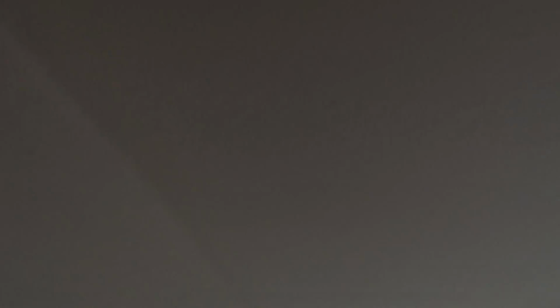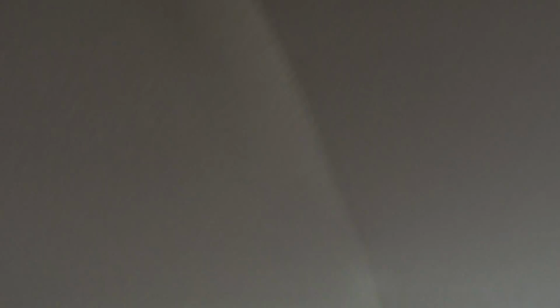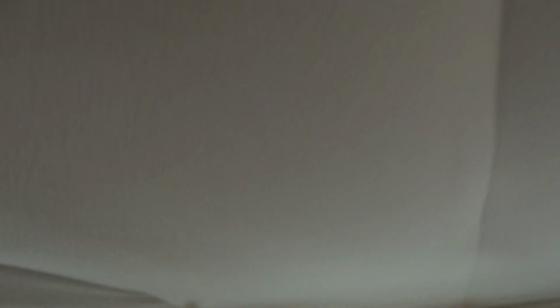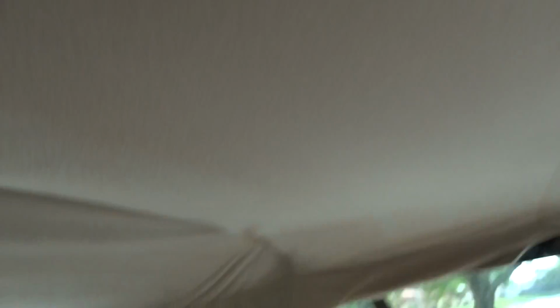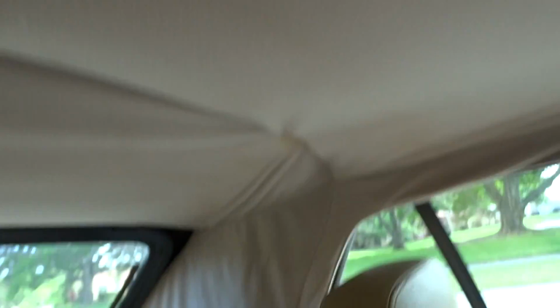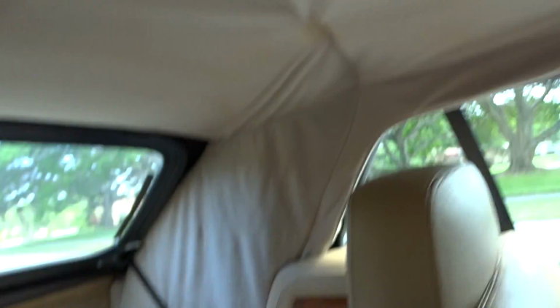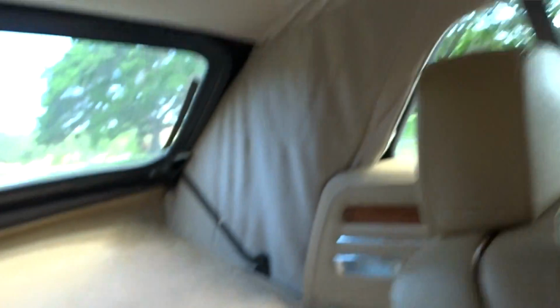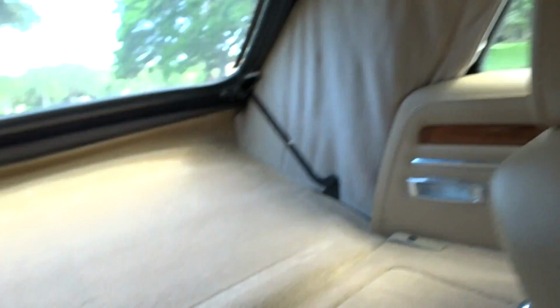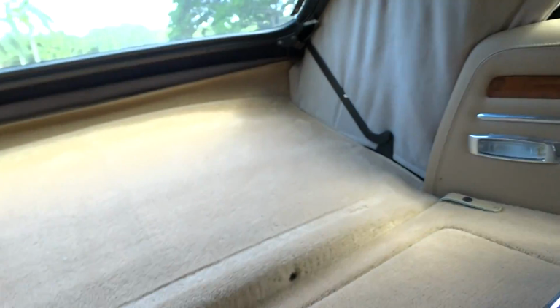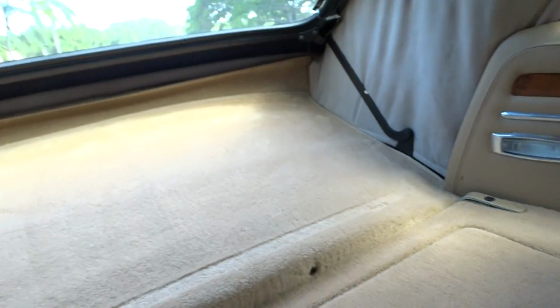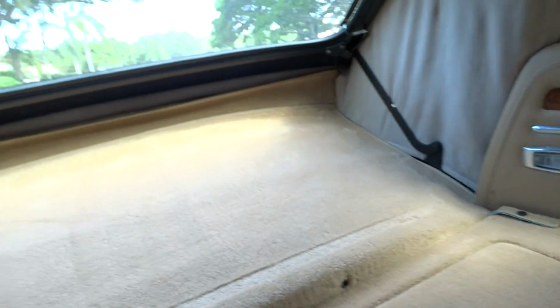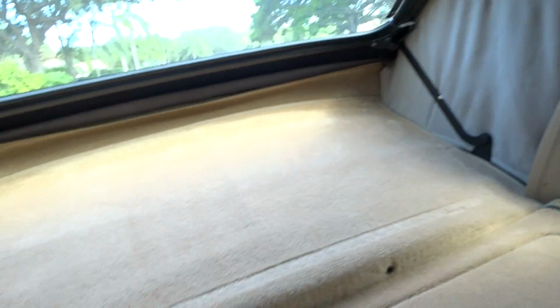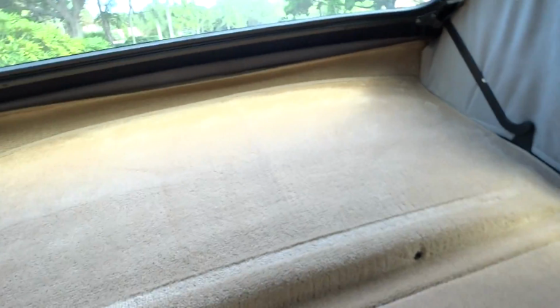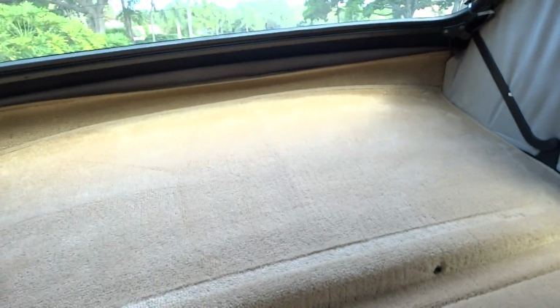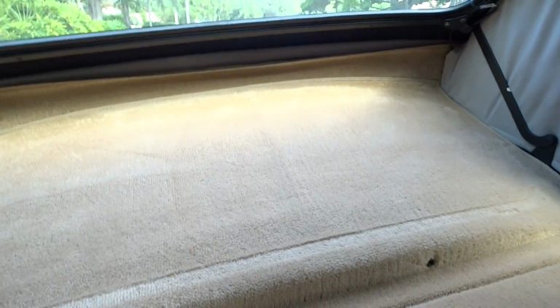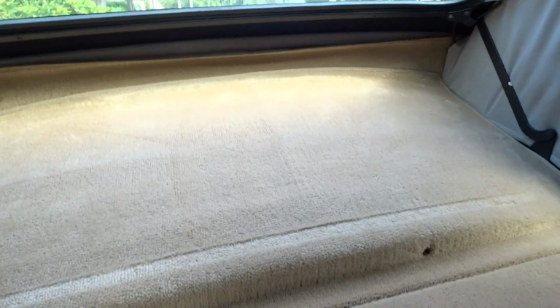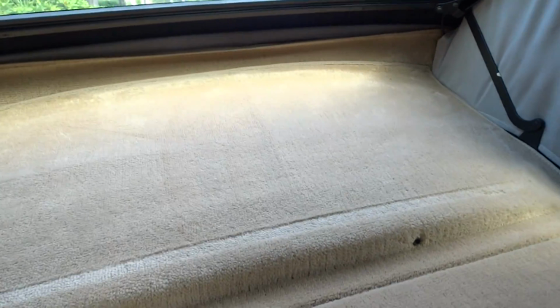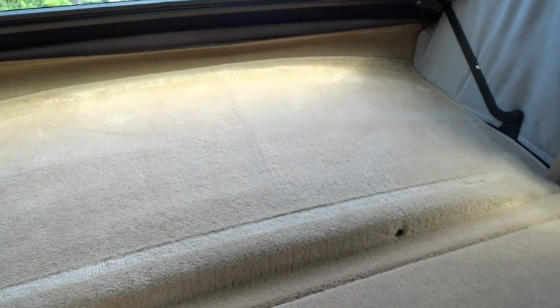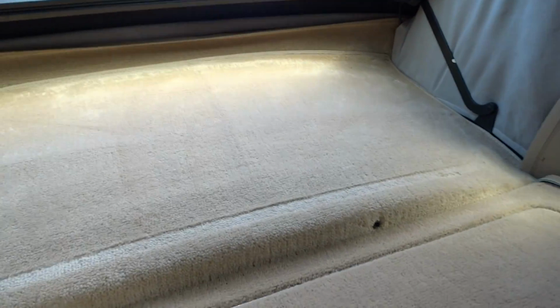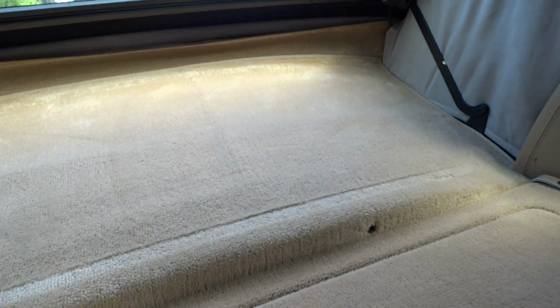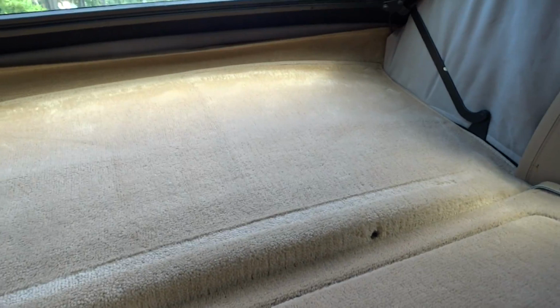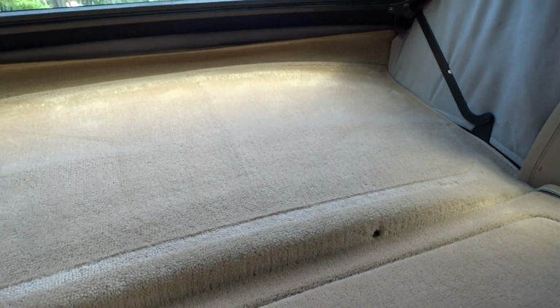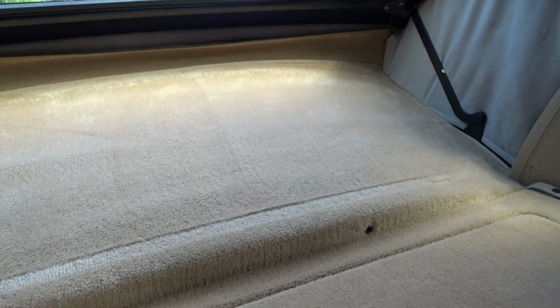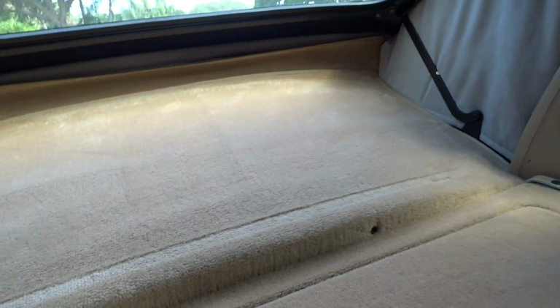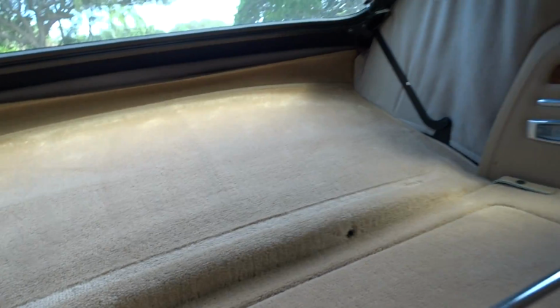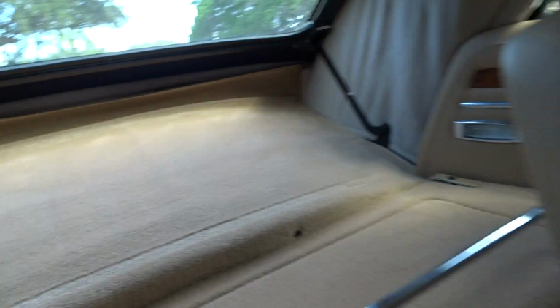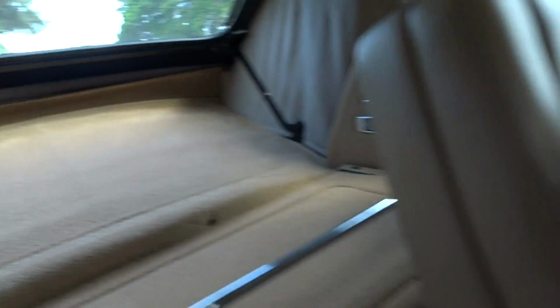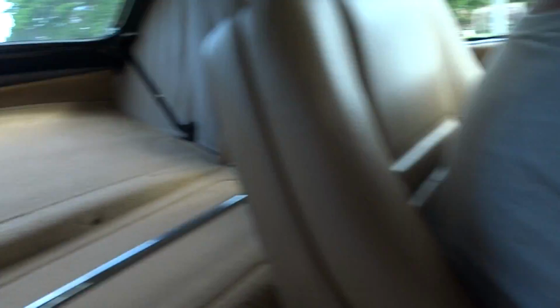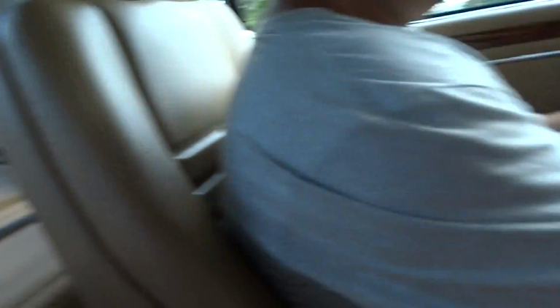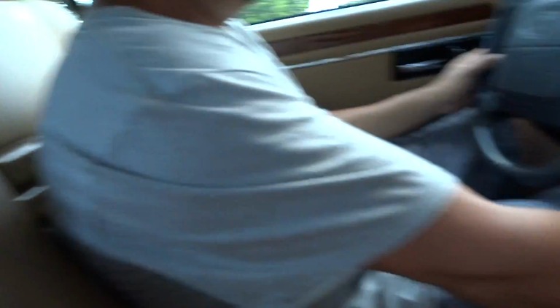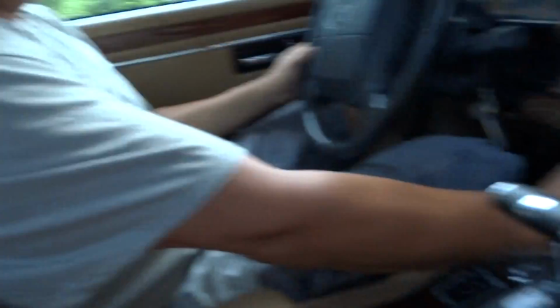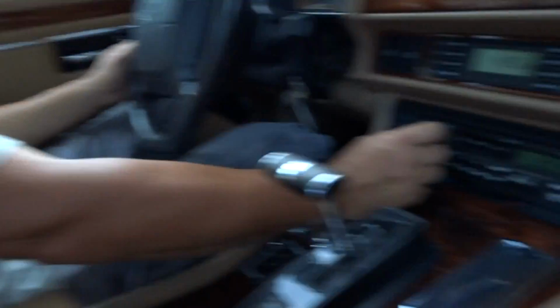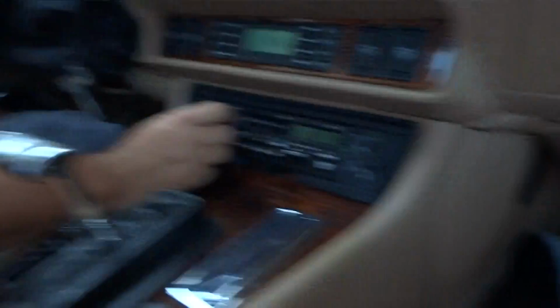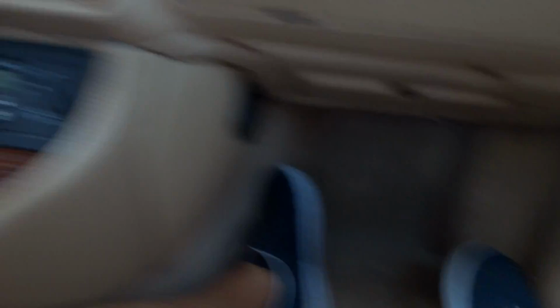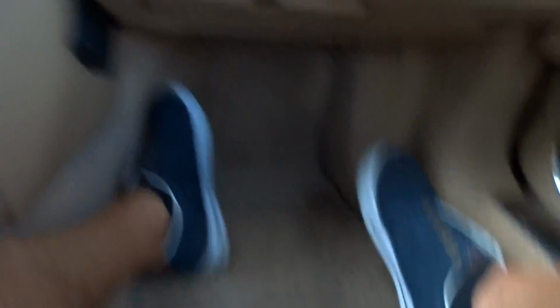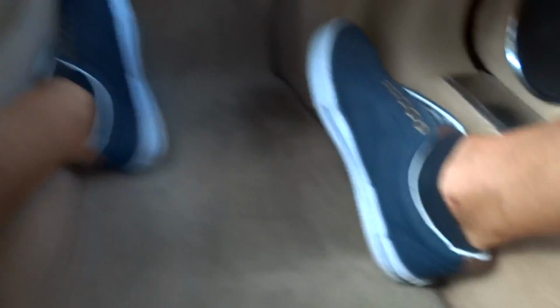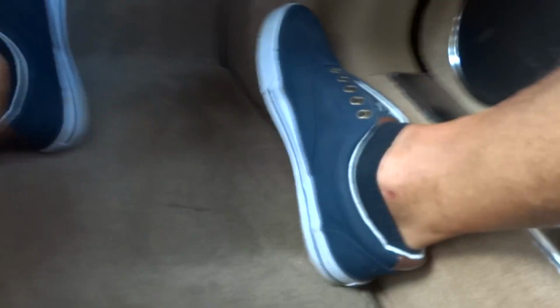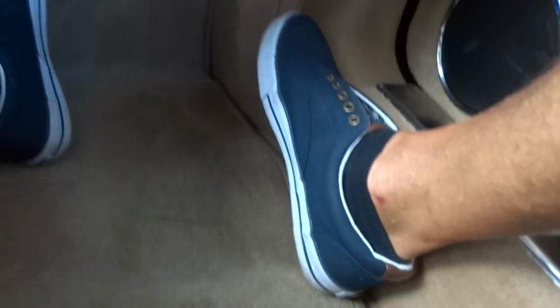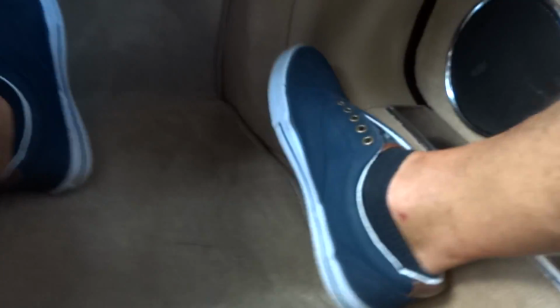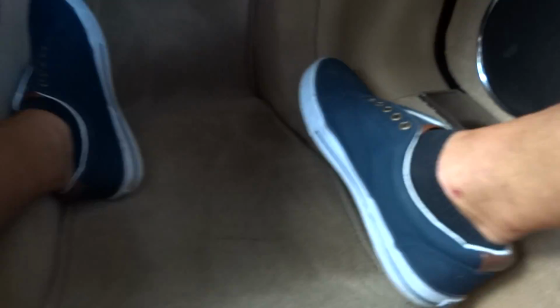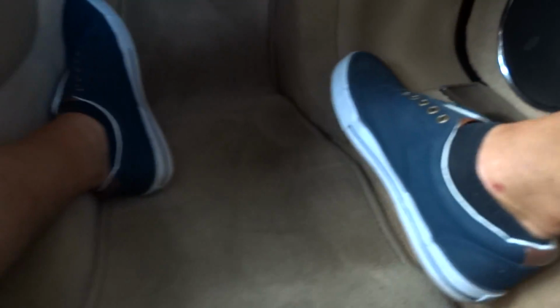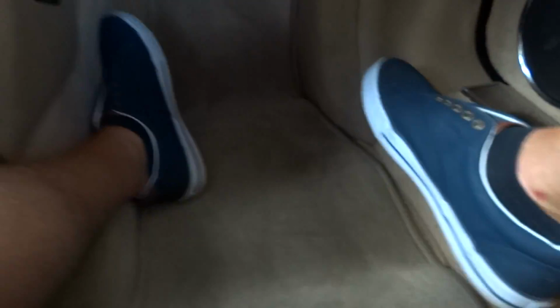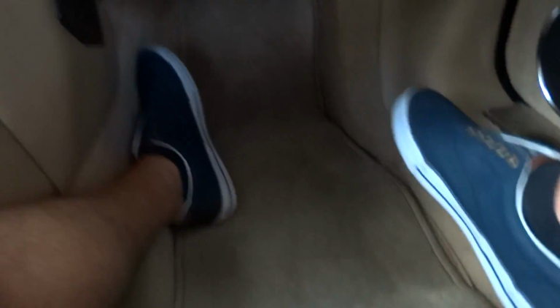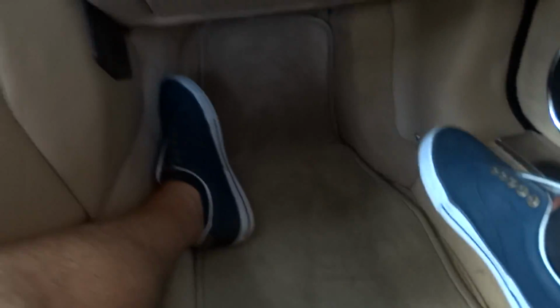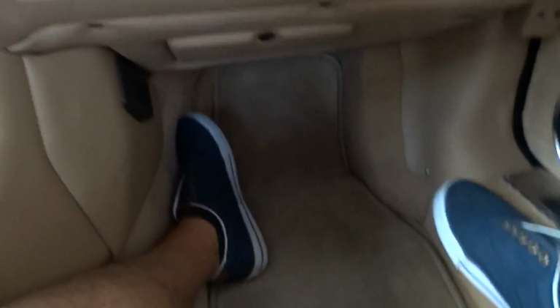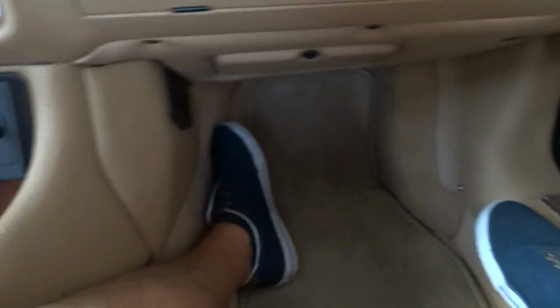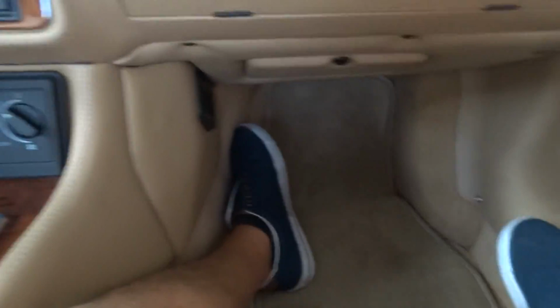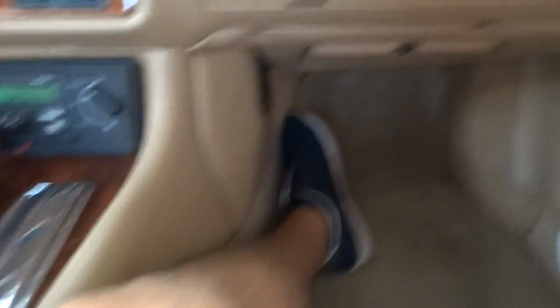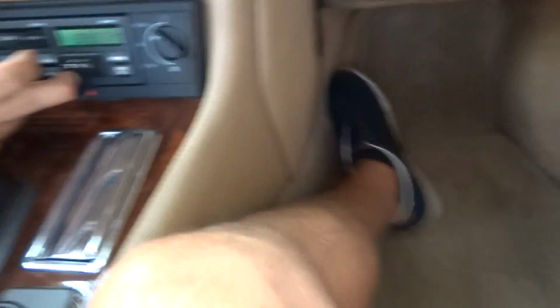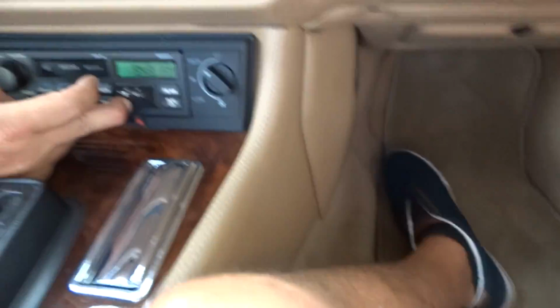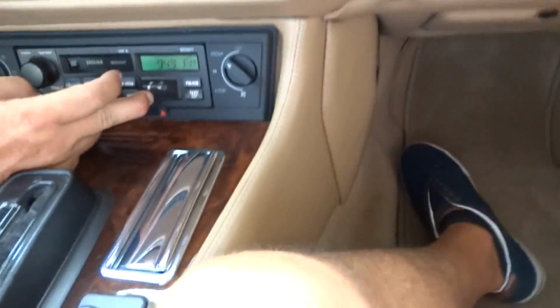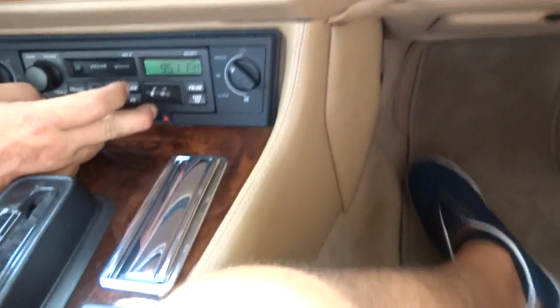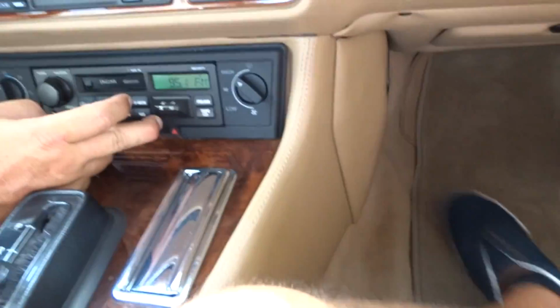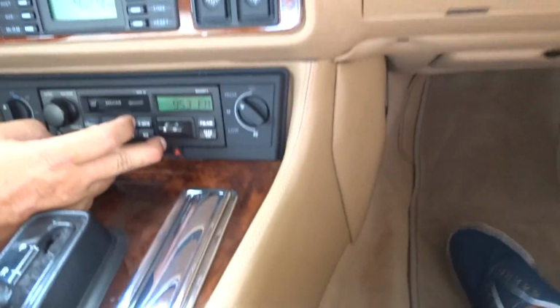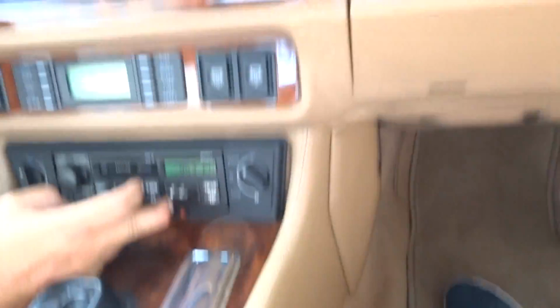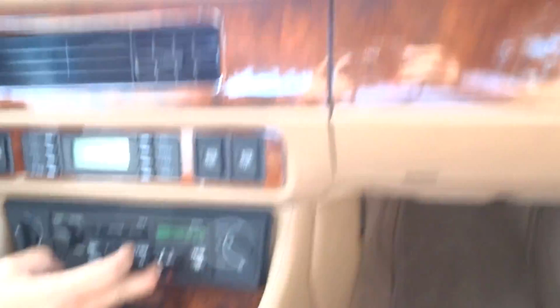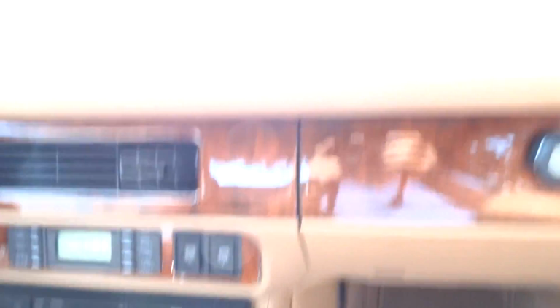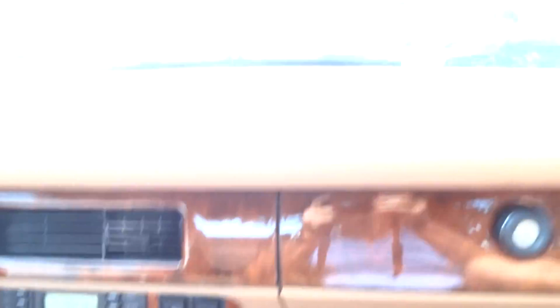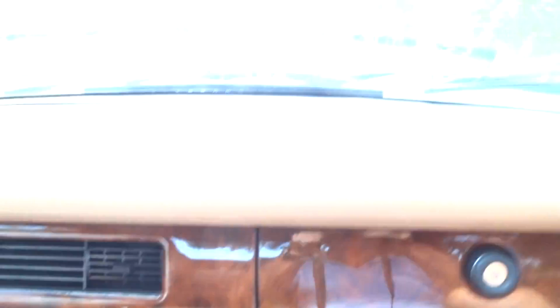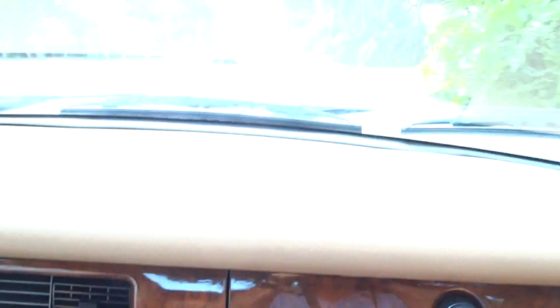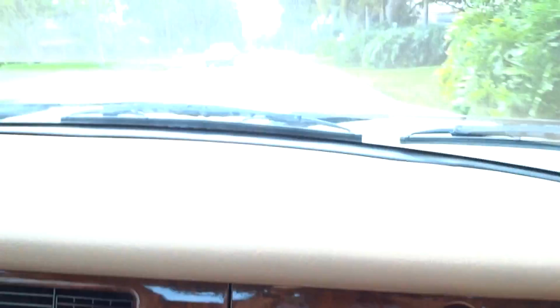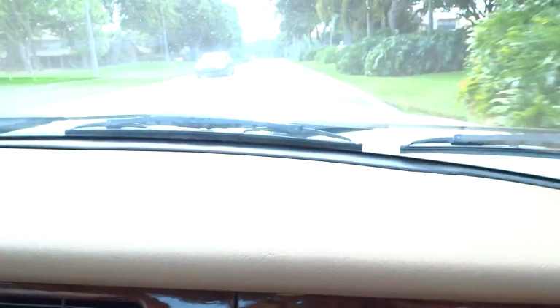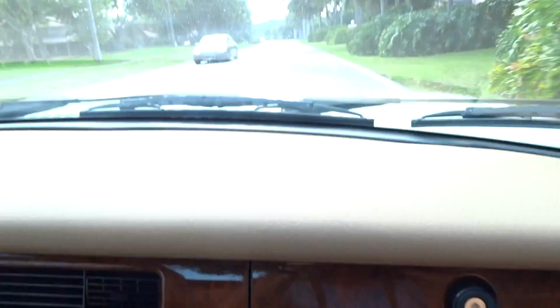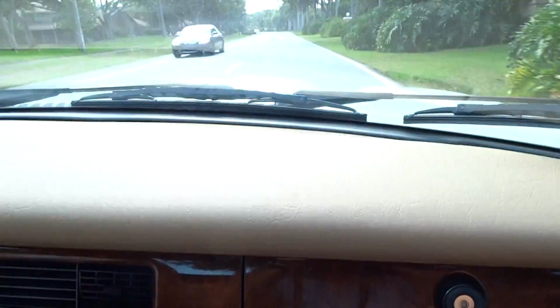The headliner is perfect. Carpets, everything. It's just really a nice car.